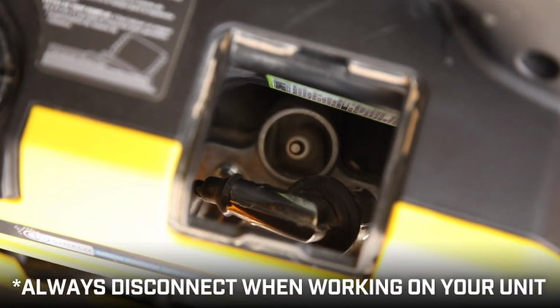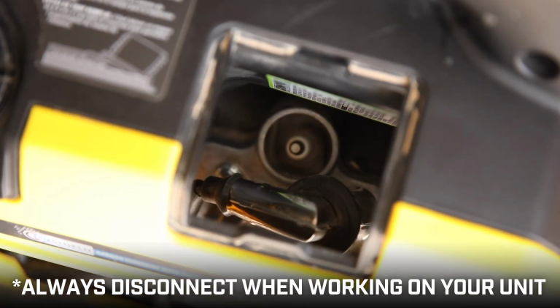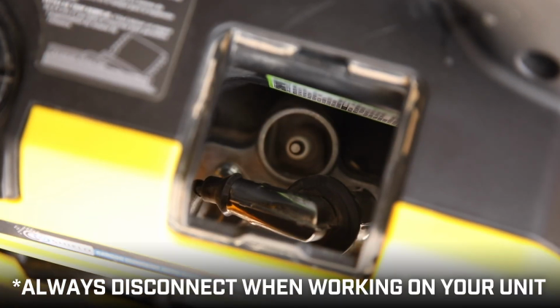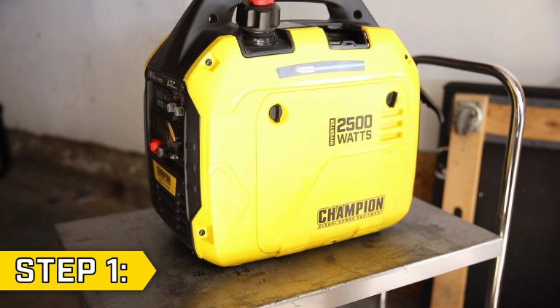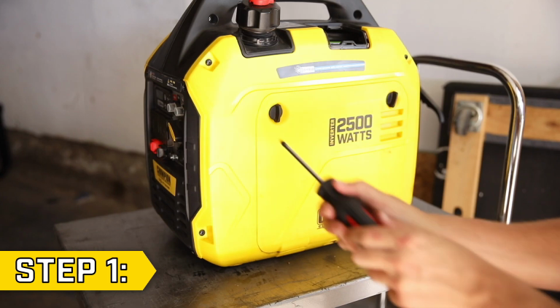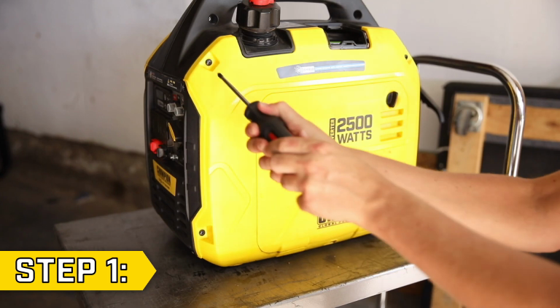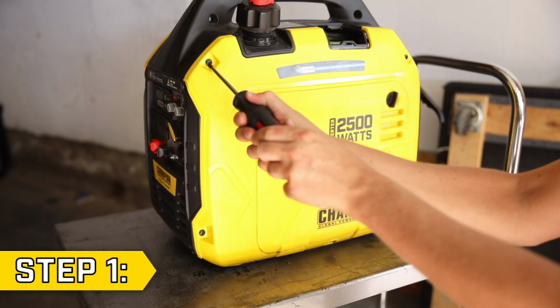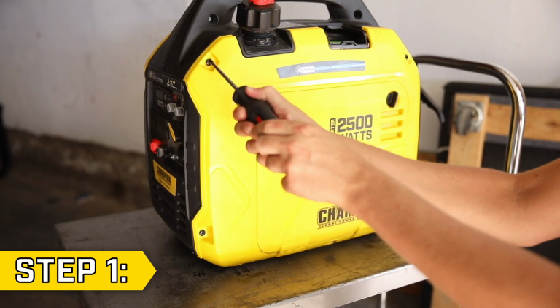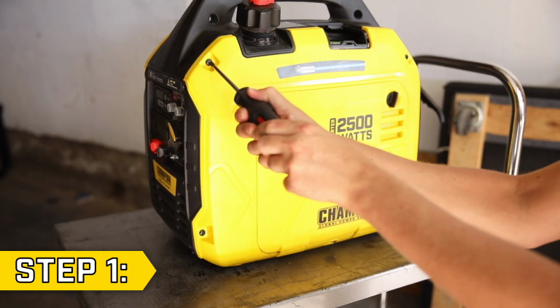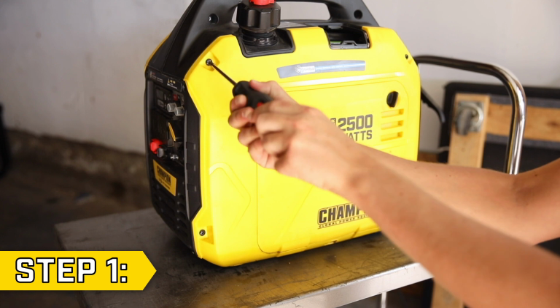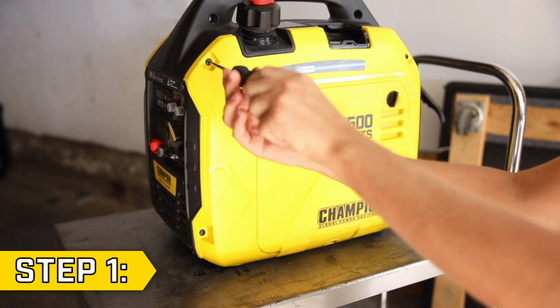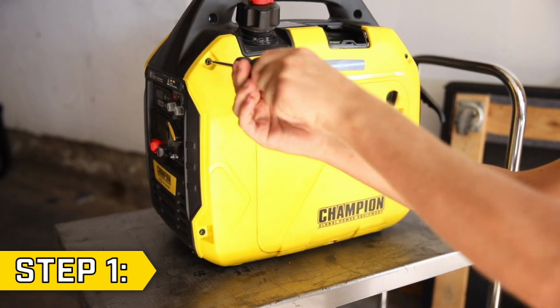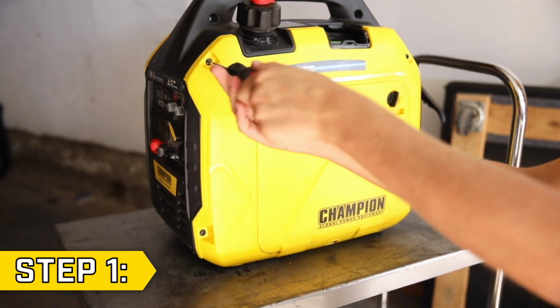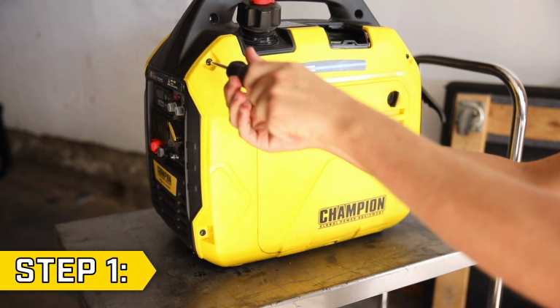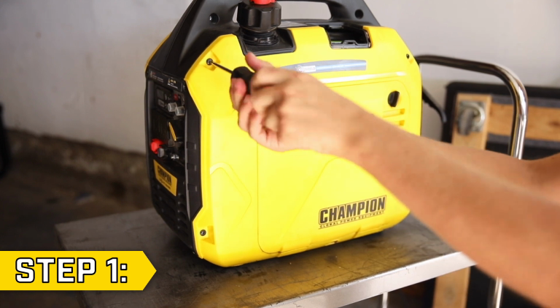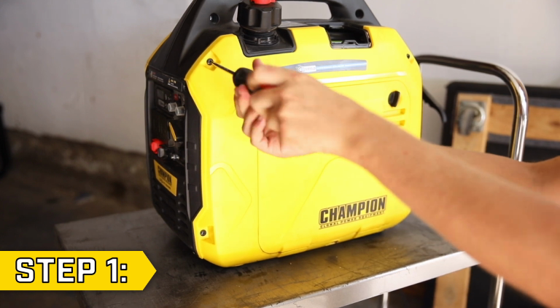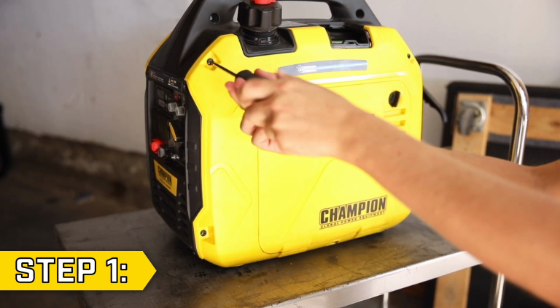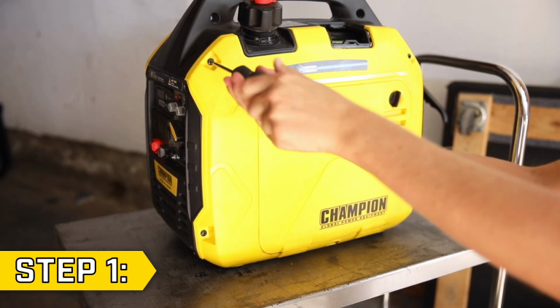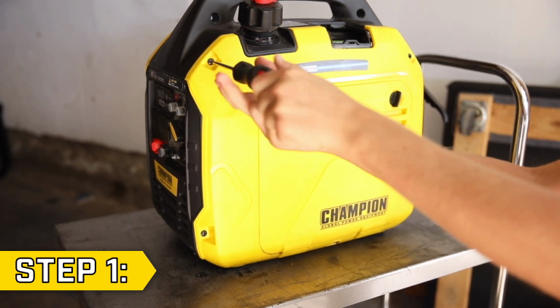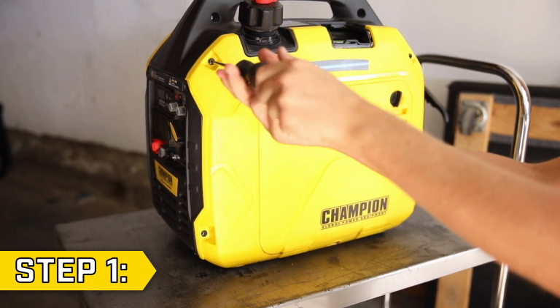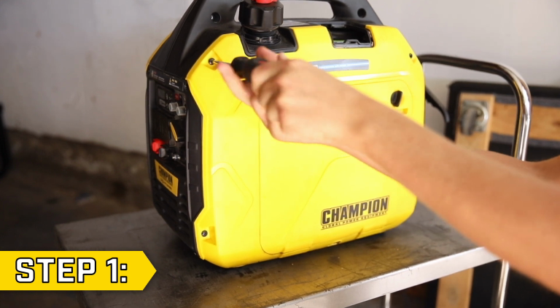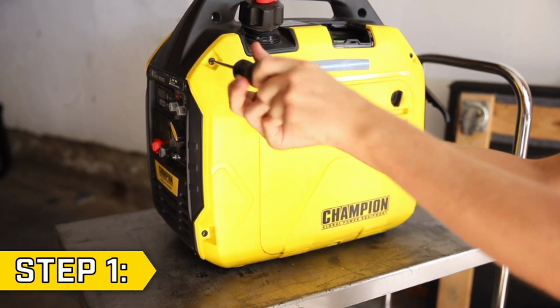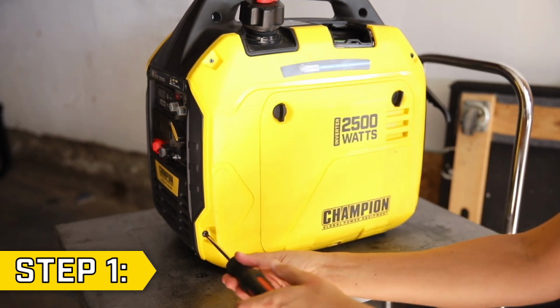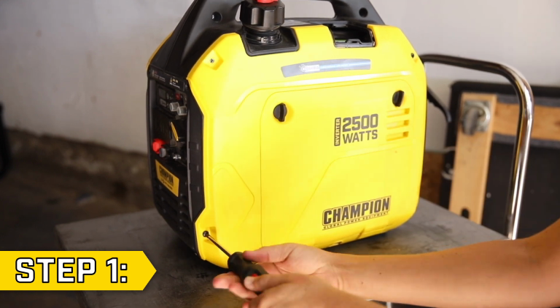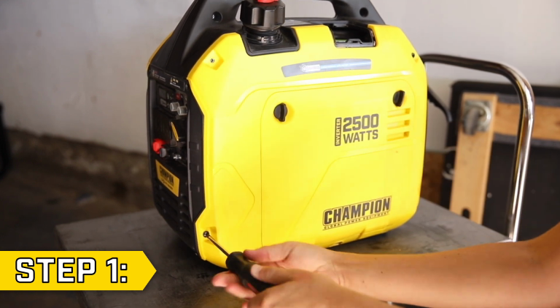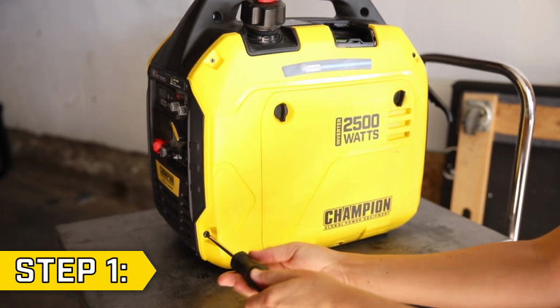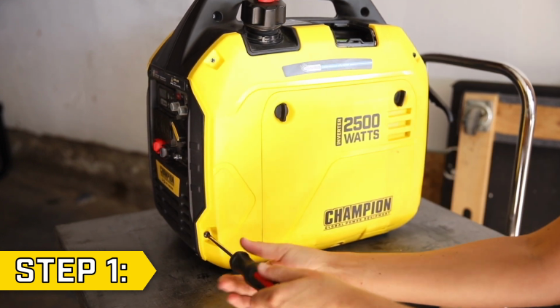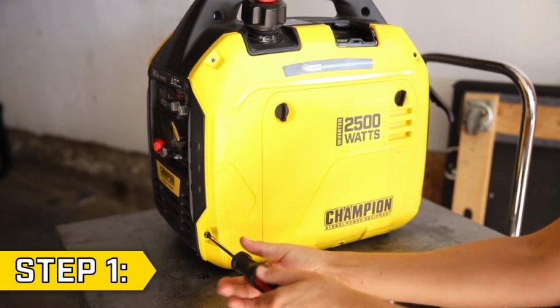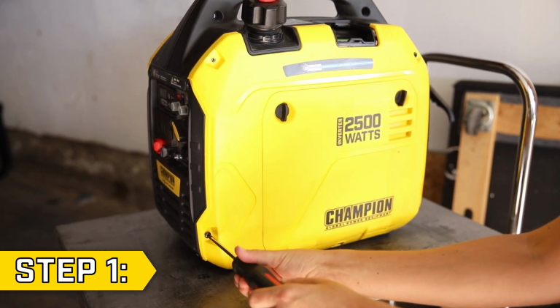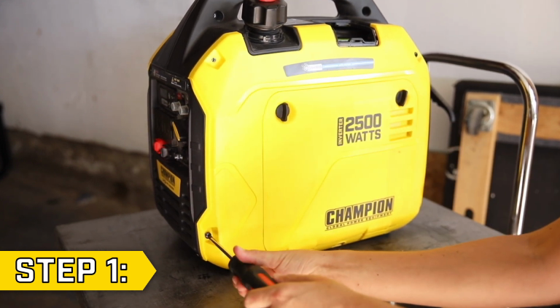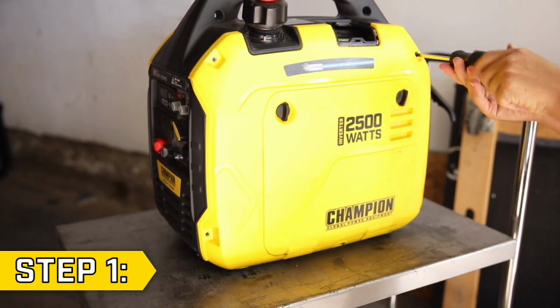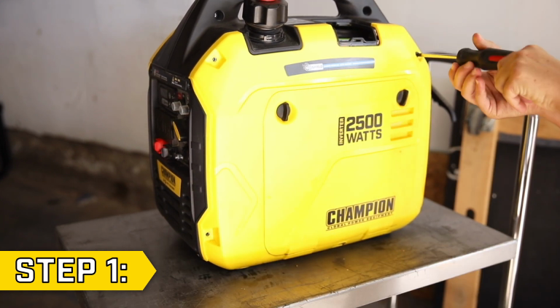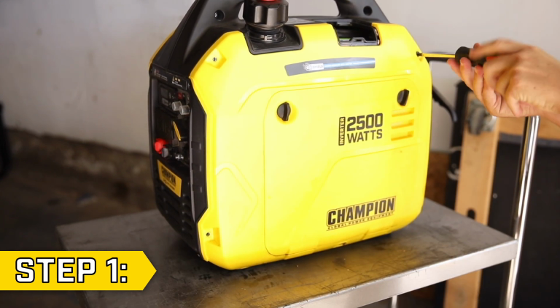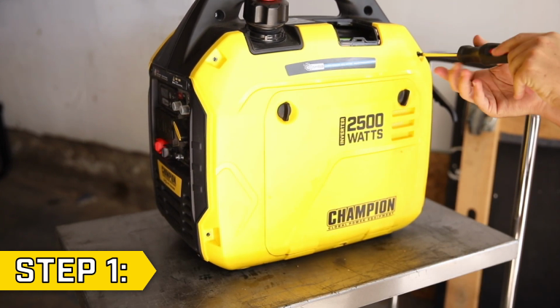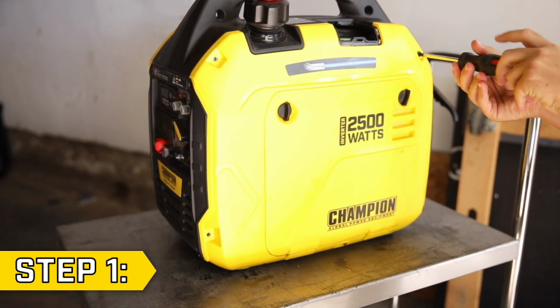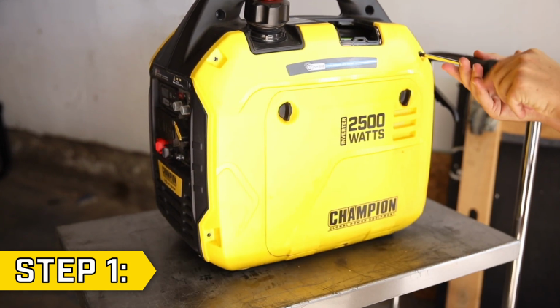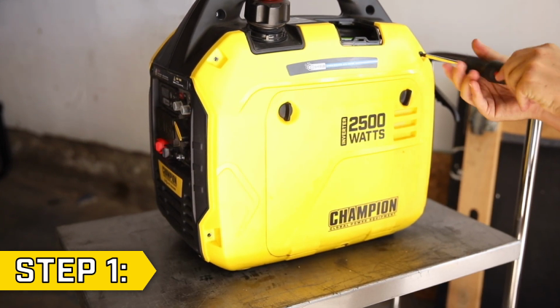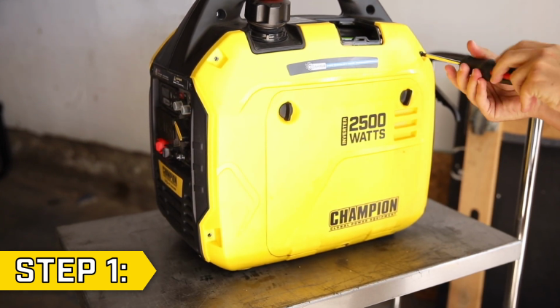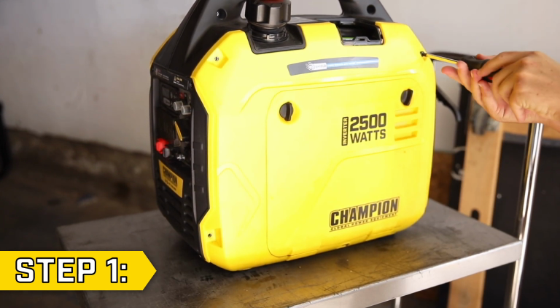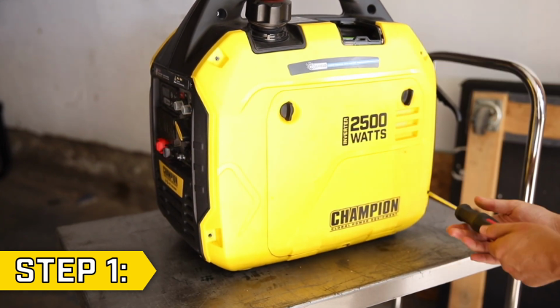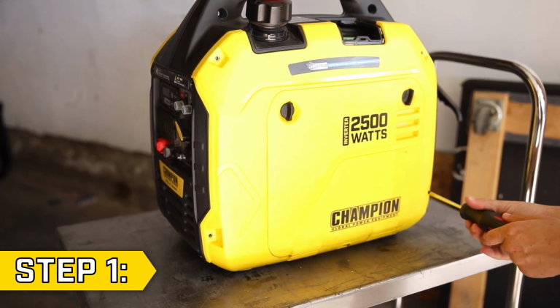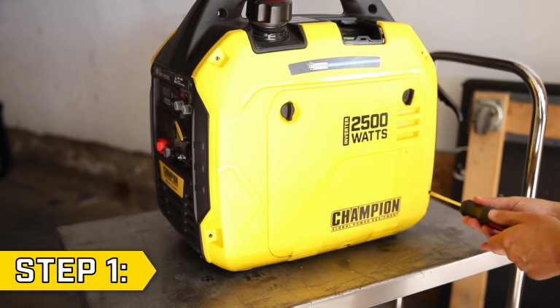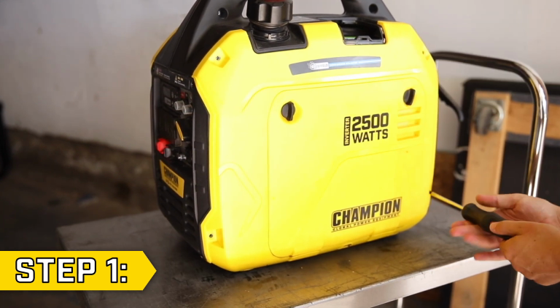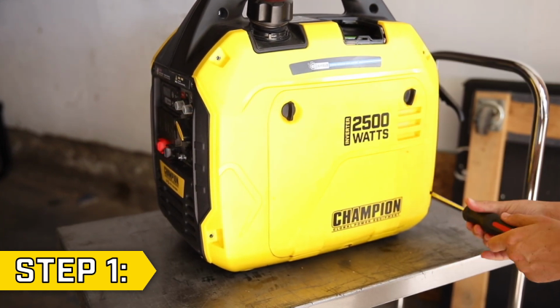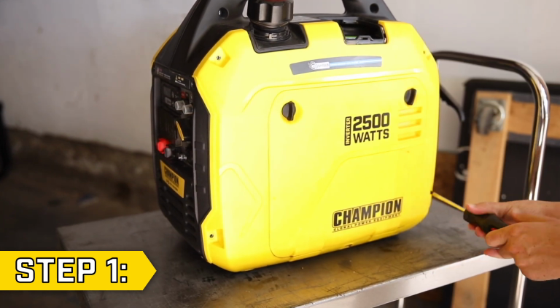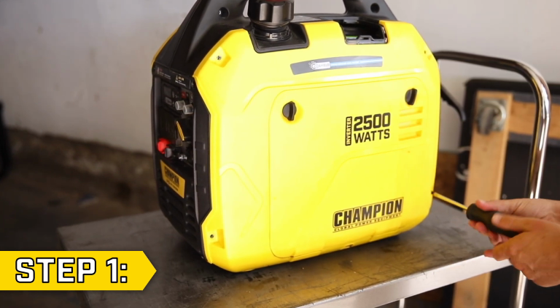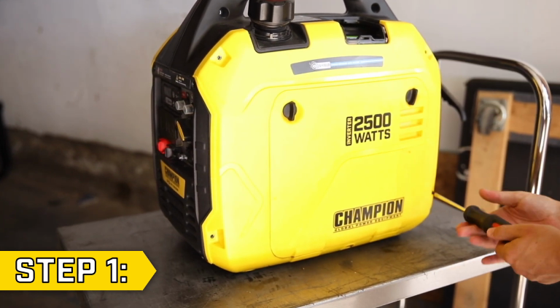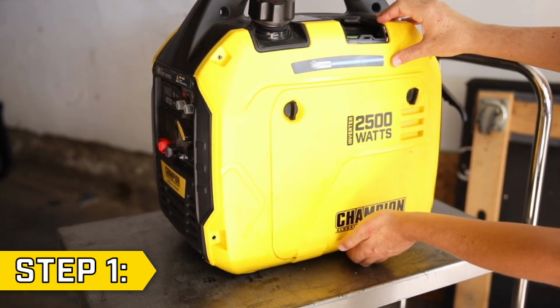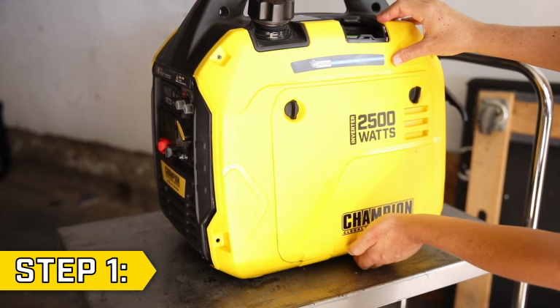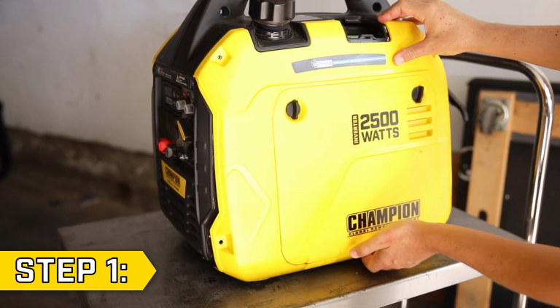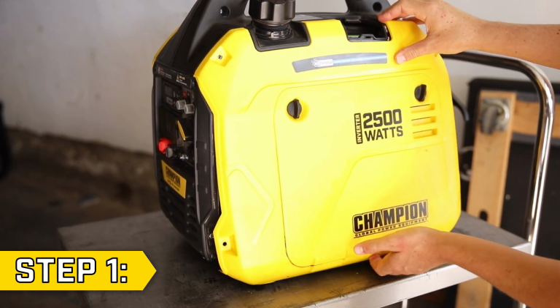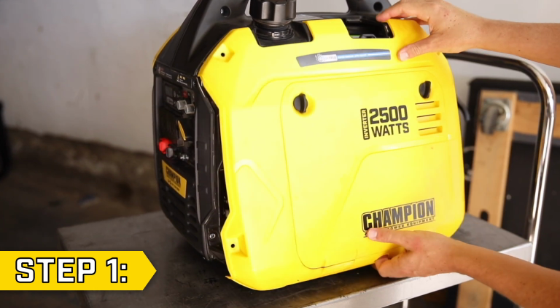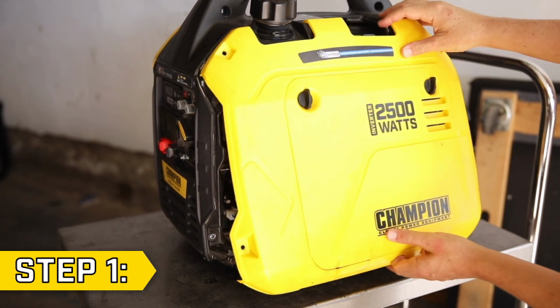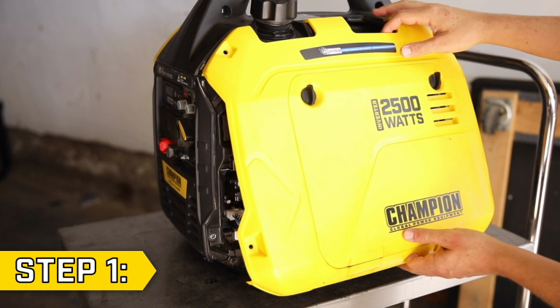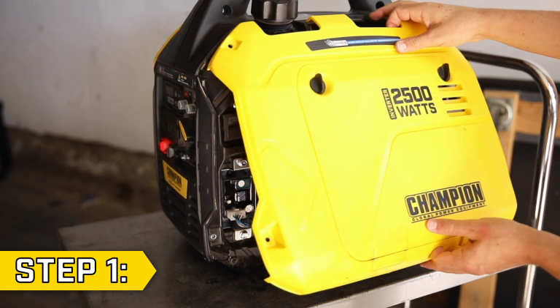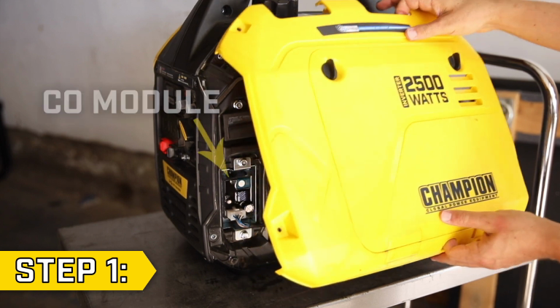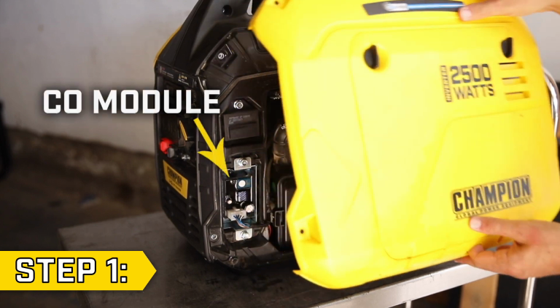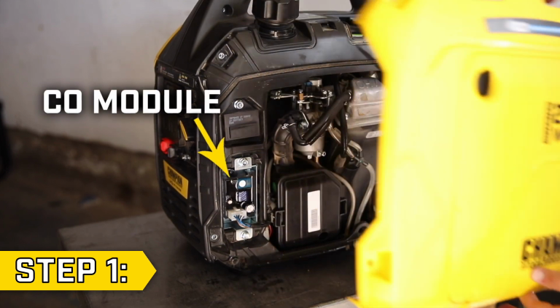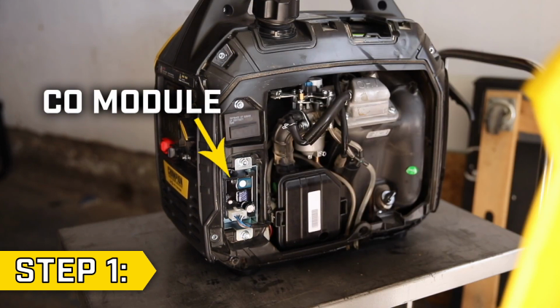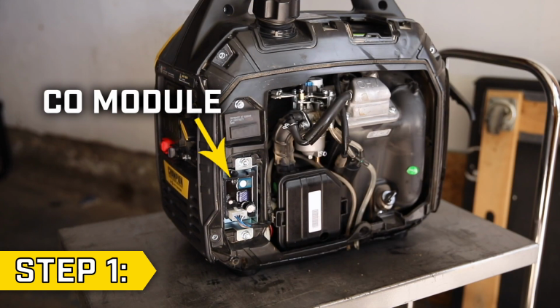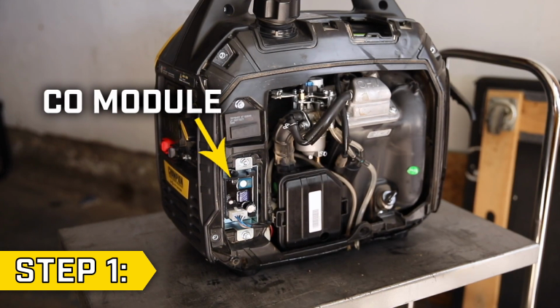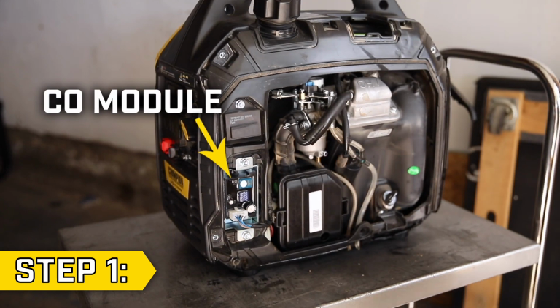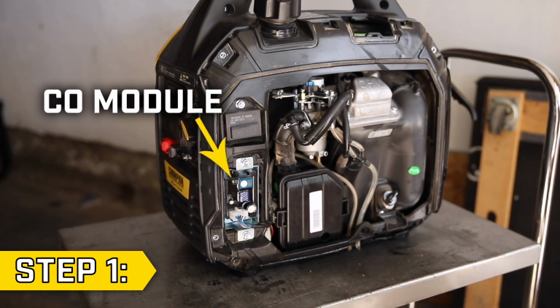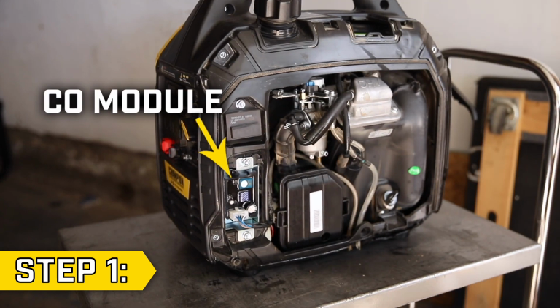Step 1. With a Phillips screwdriver, remove the four screws holding on the side panel, then remove the side panel to locate the CO module.